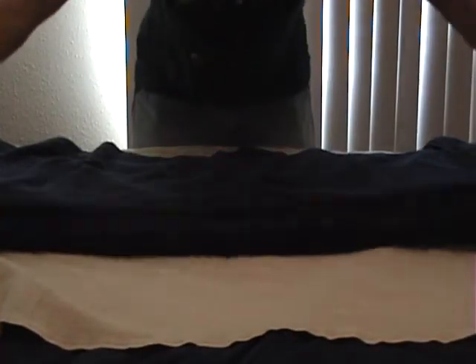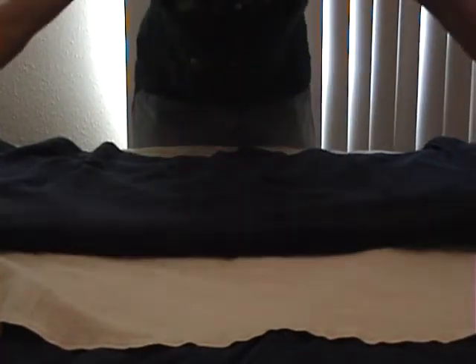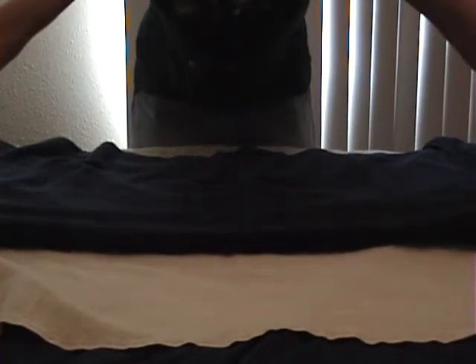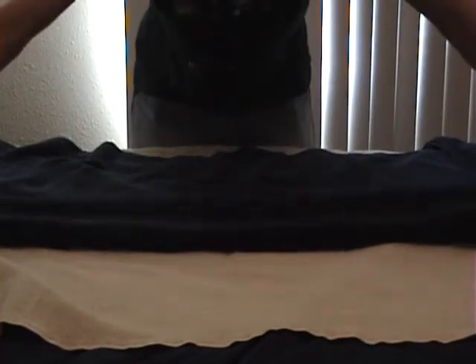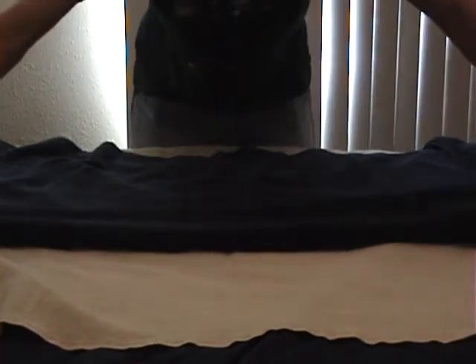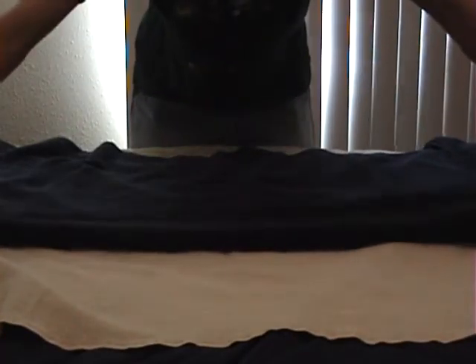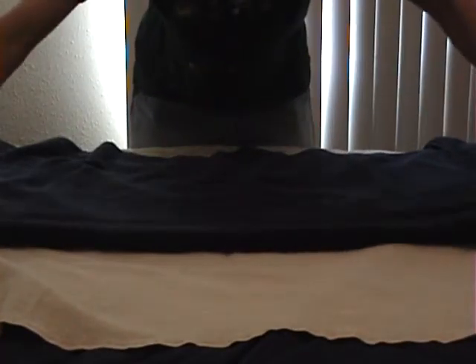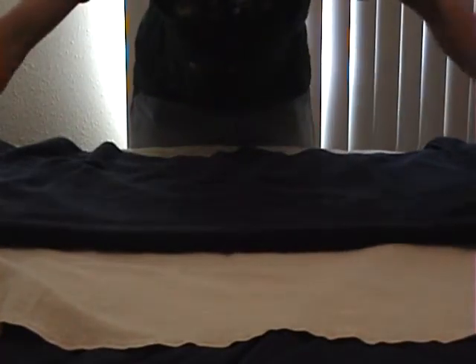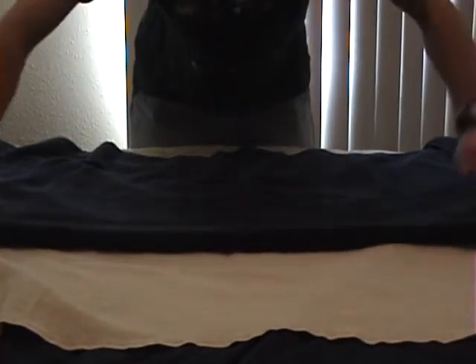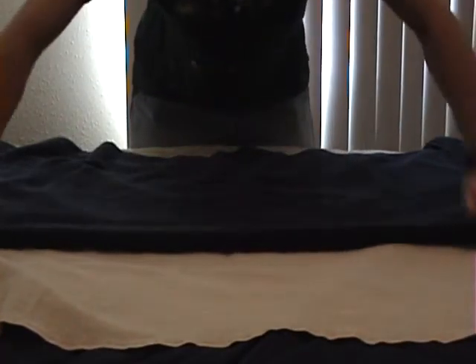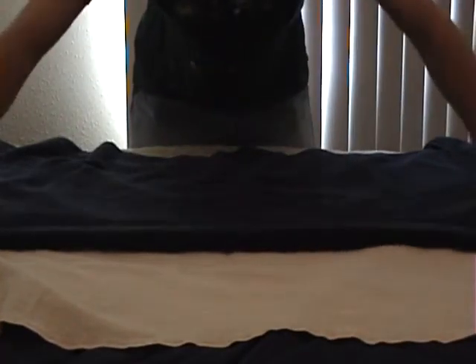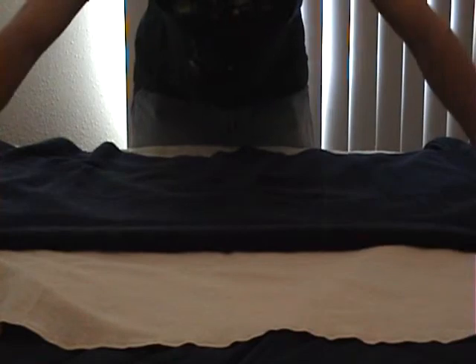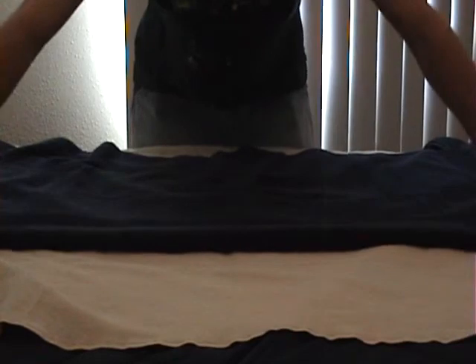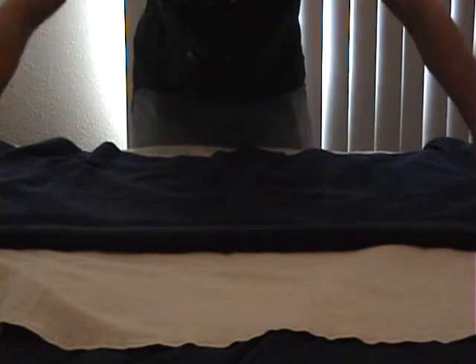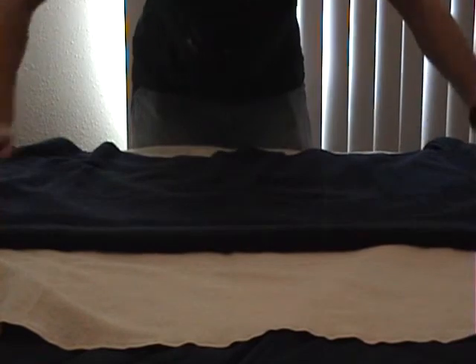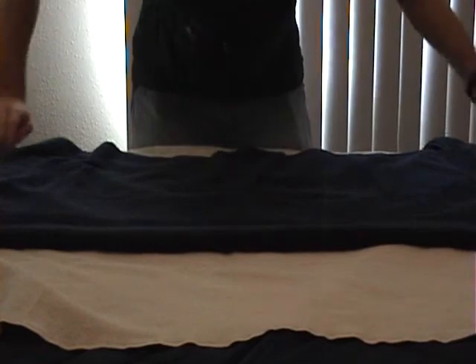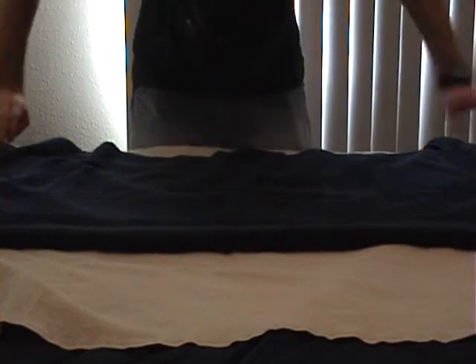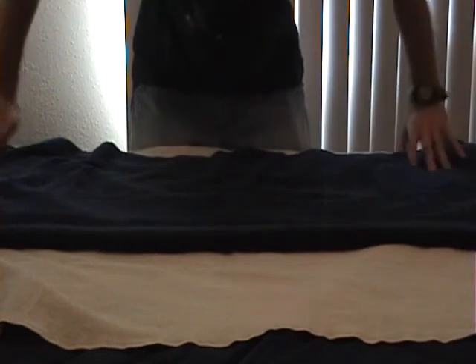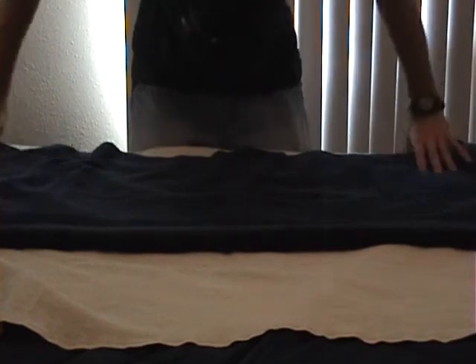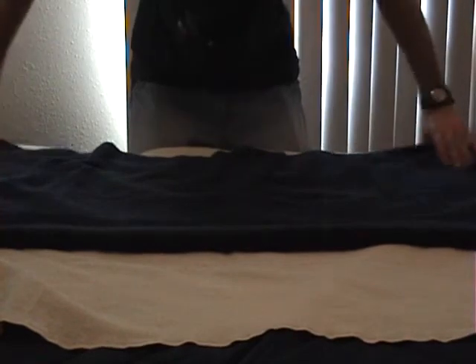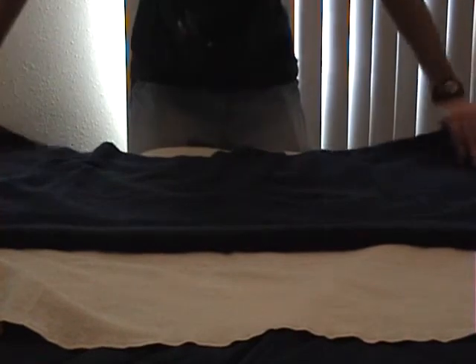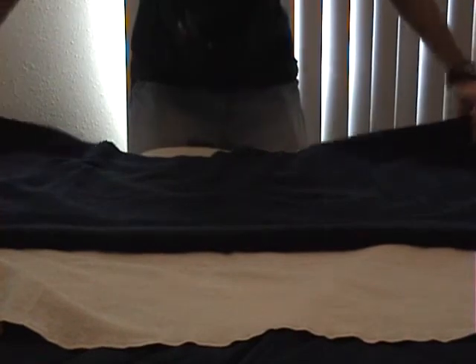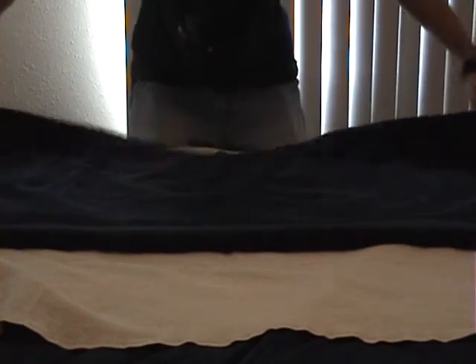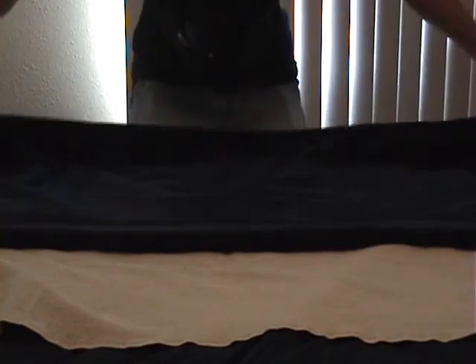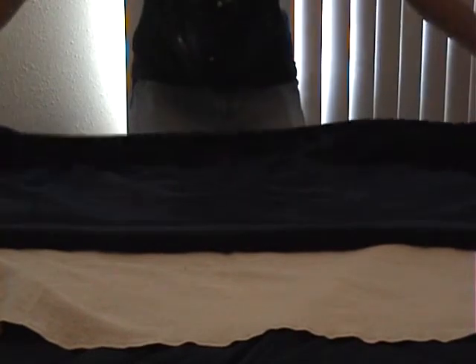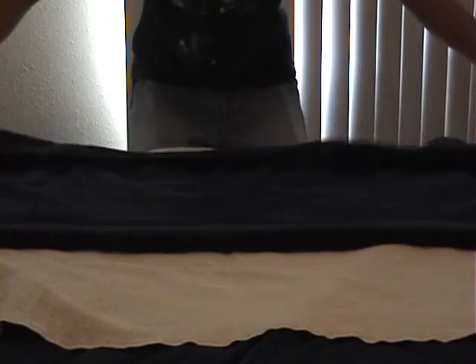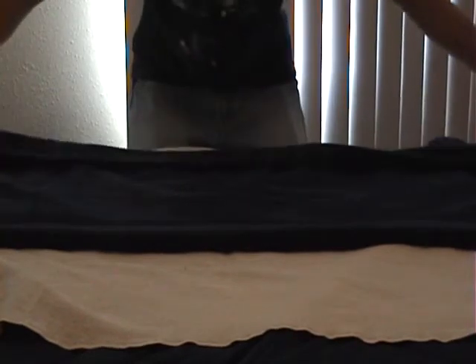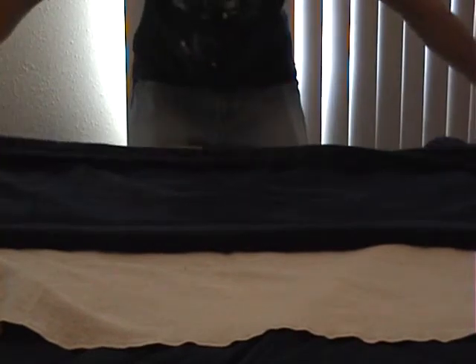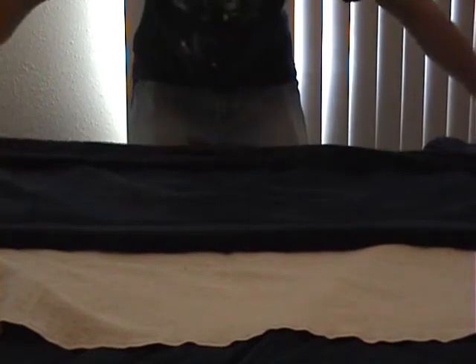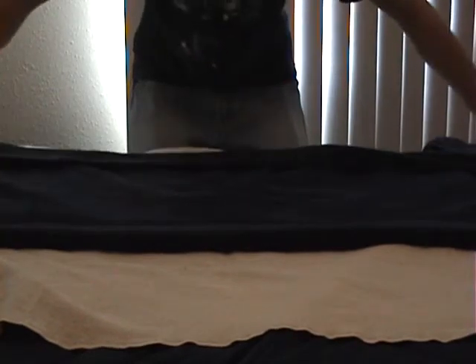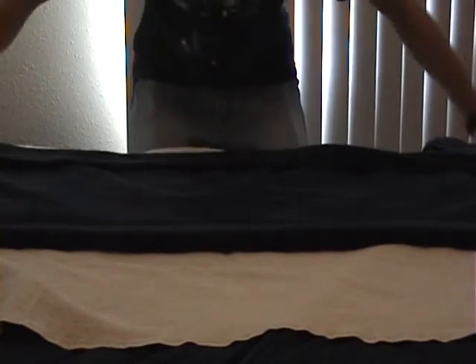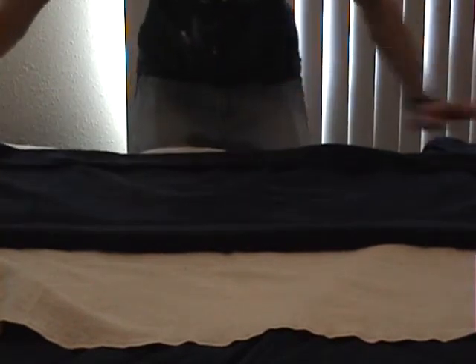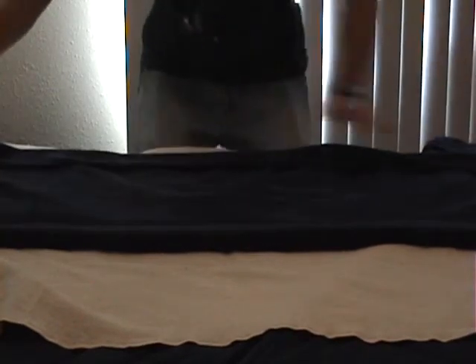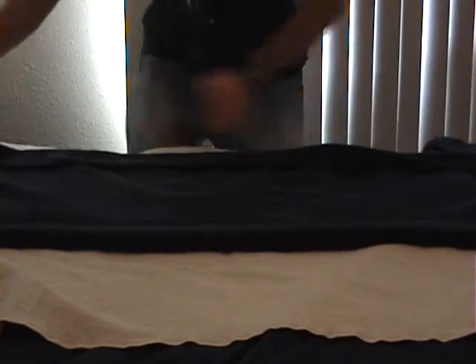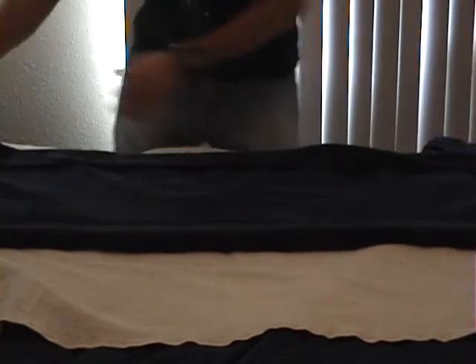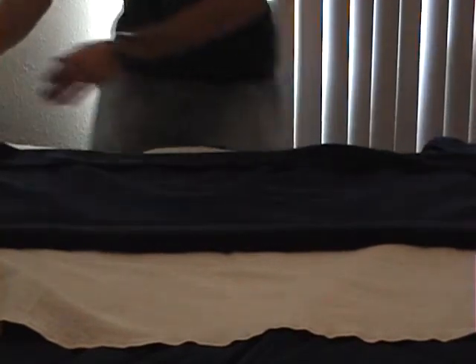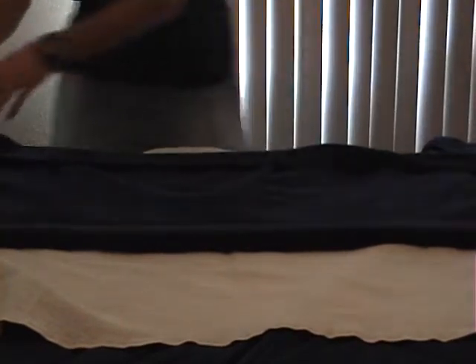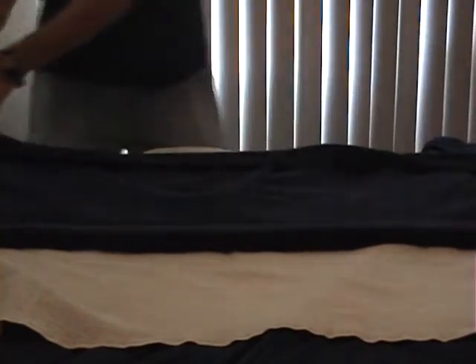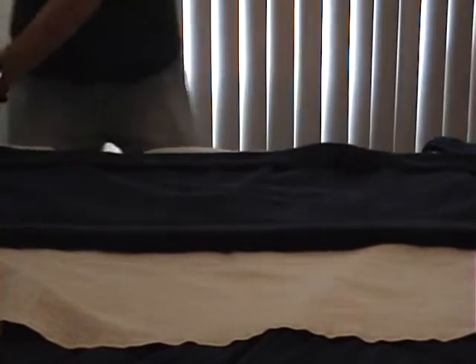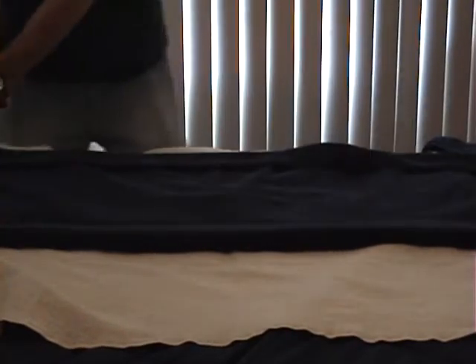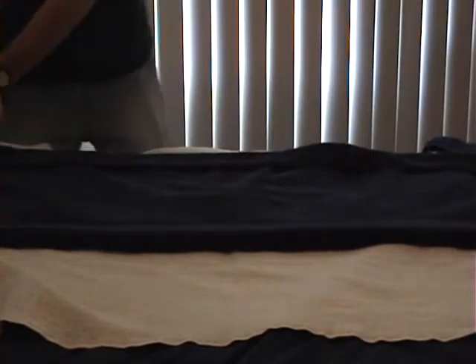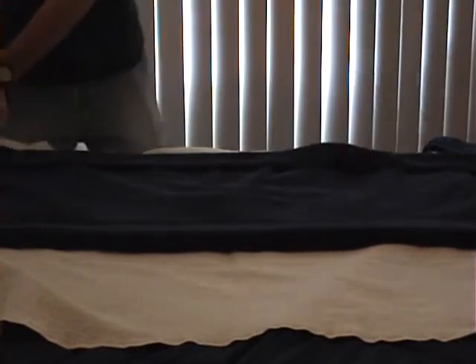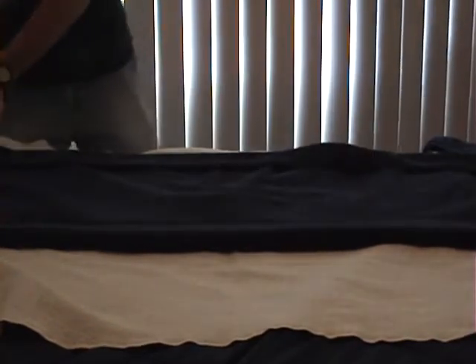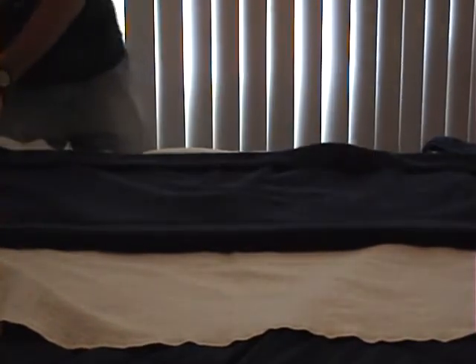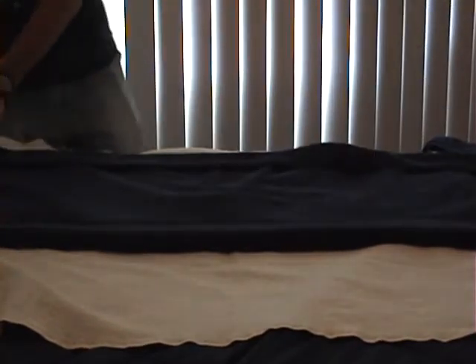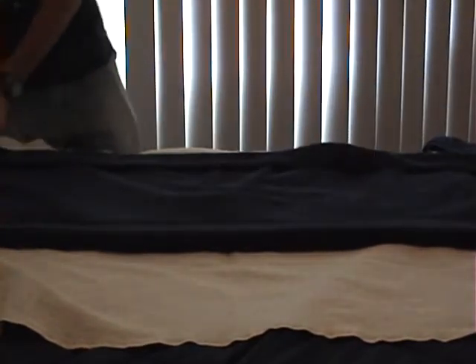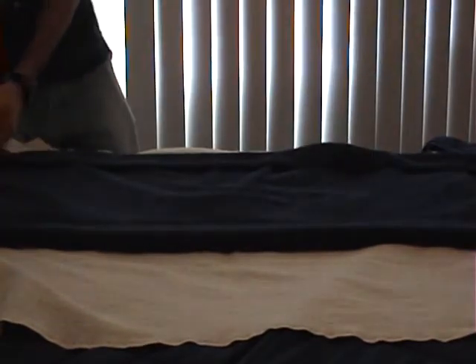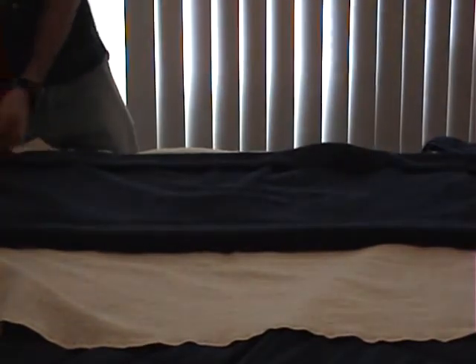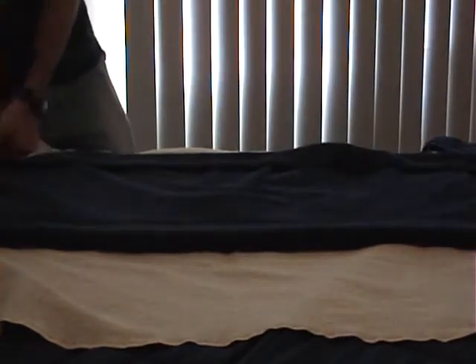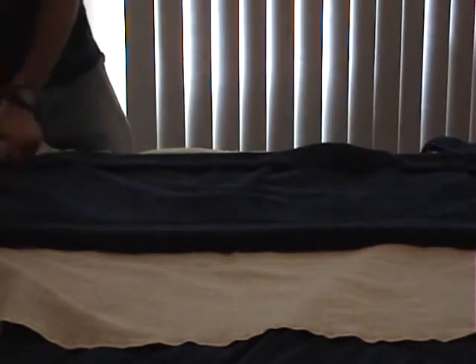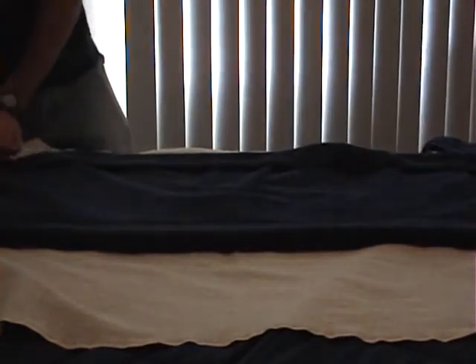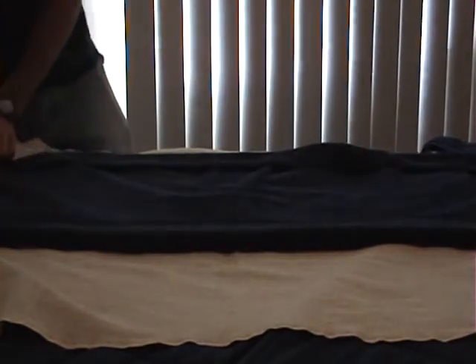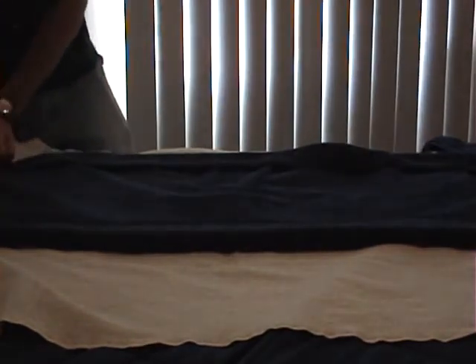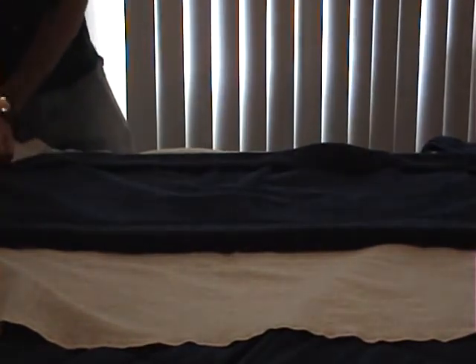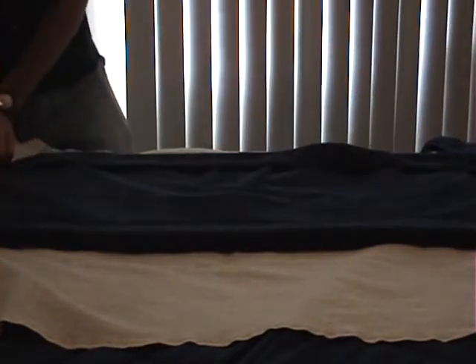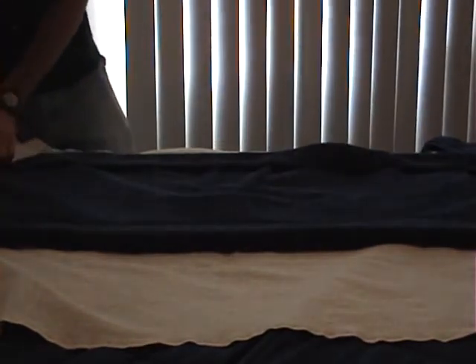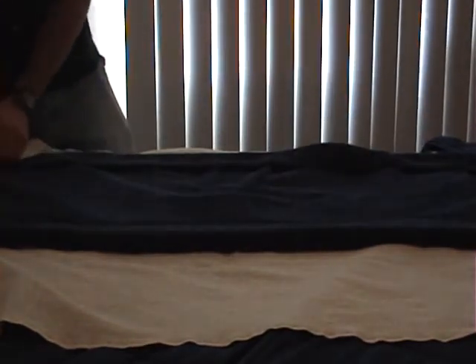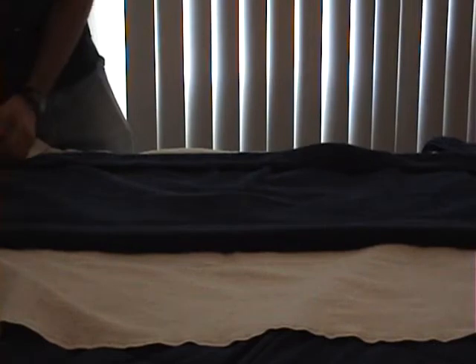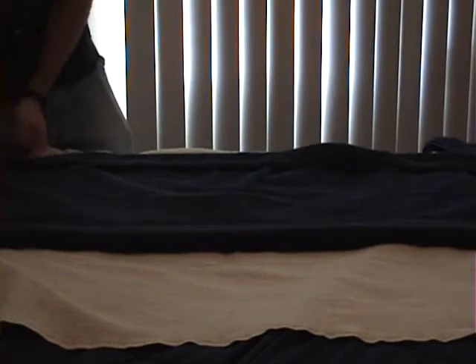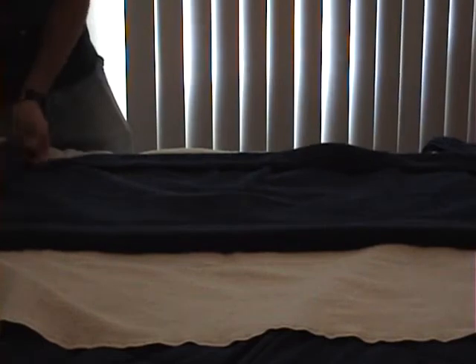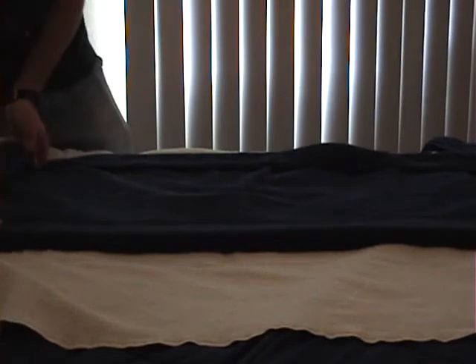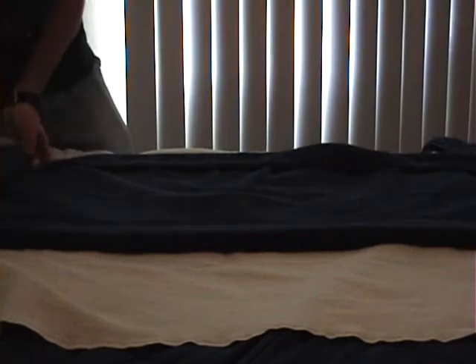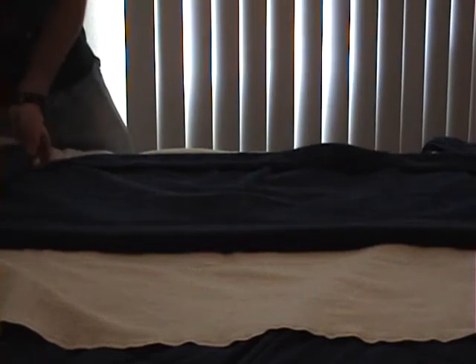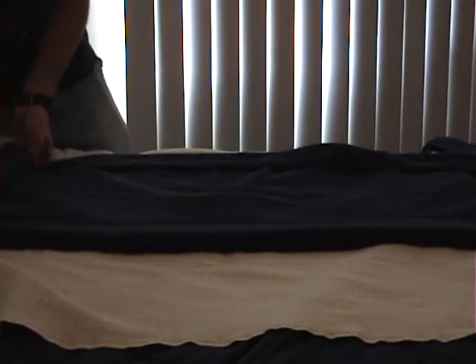Fold in about two inches from each long side. Then from the short sides, roll in towards the center.